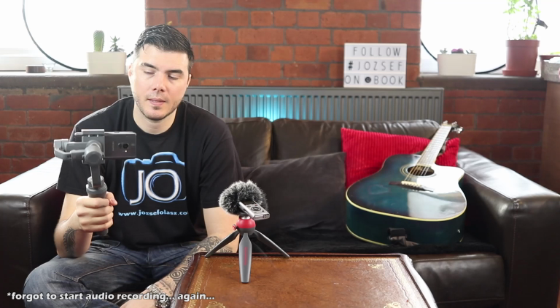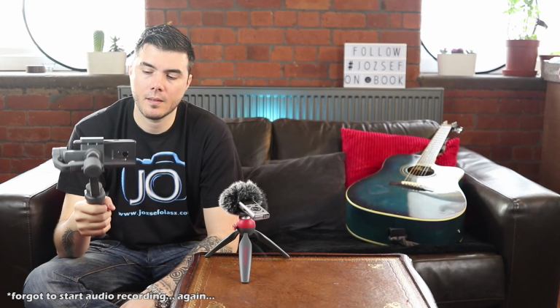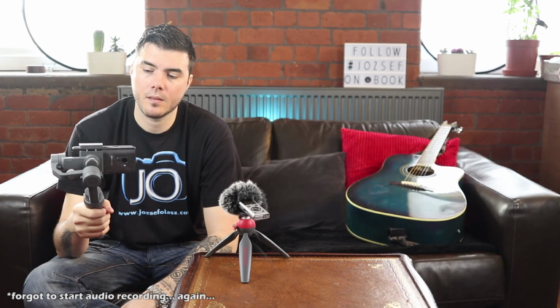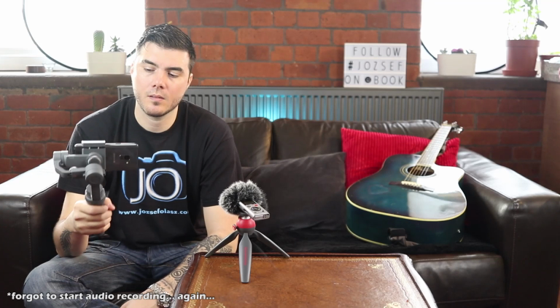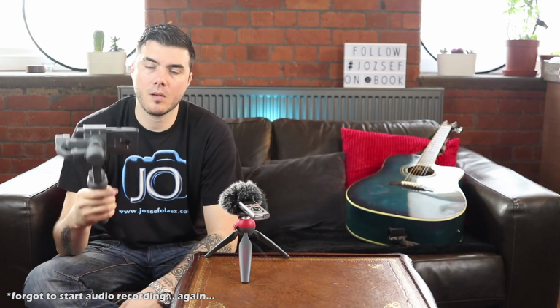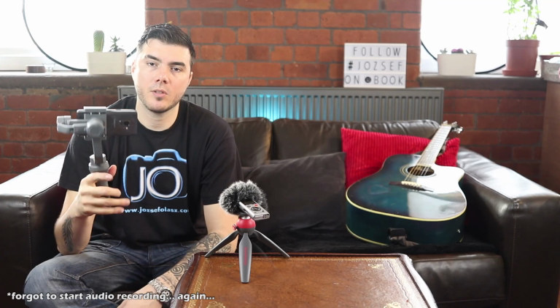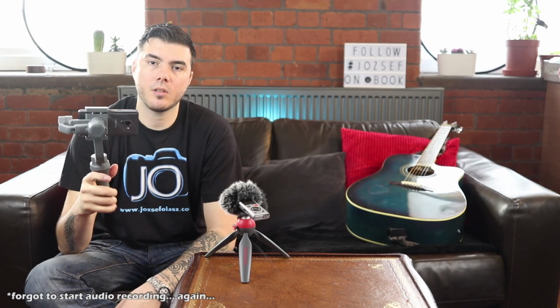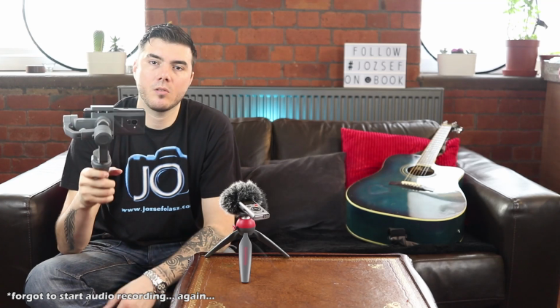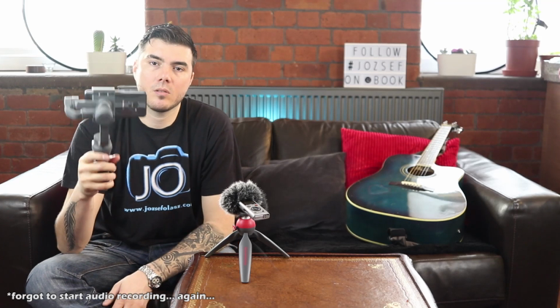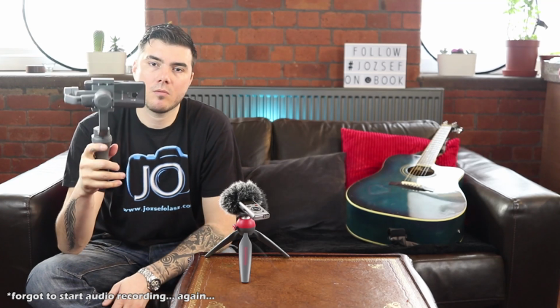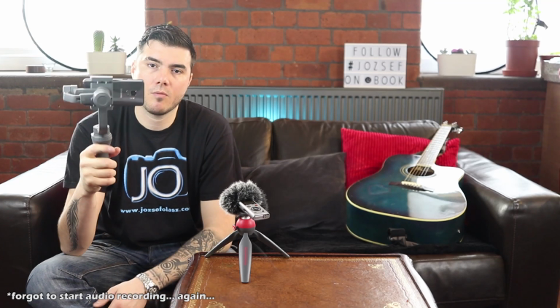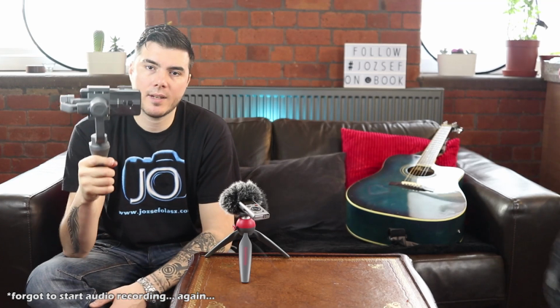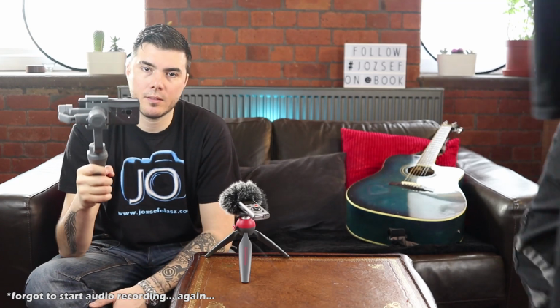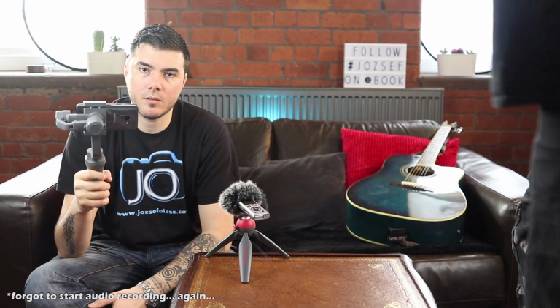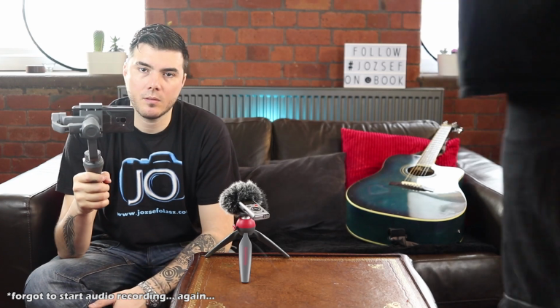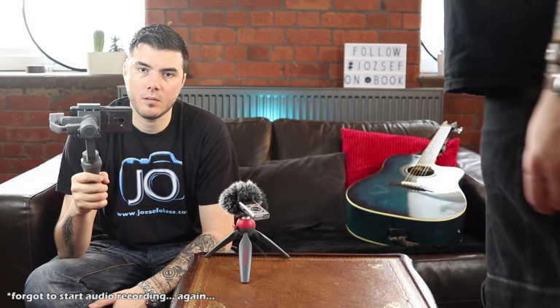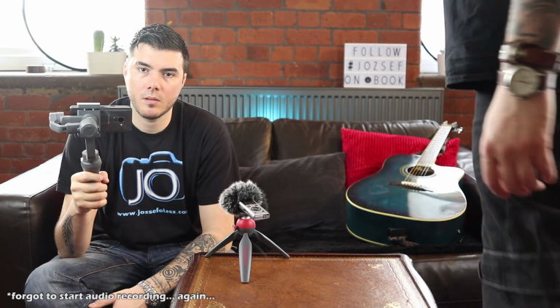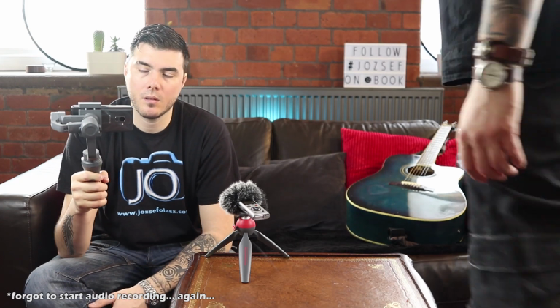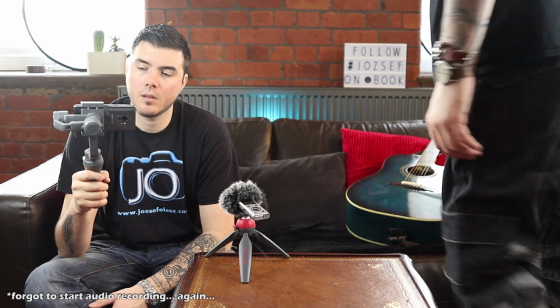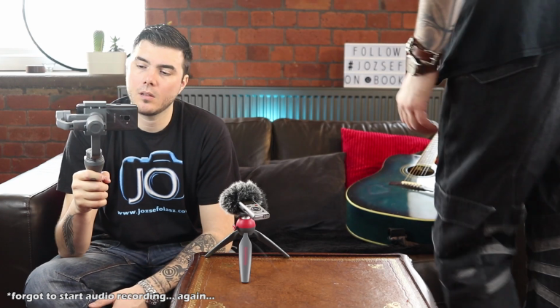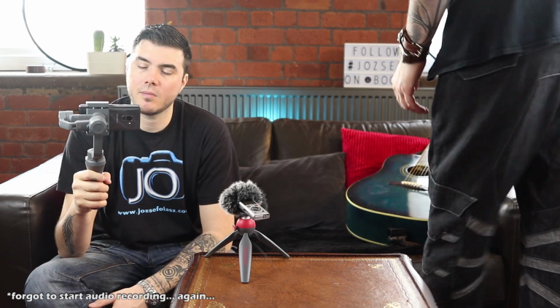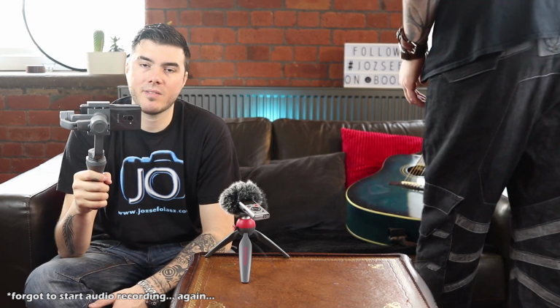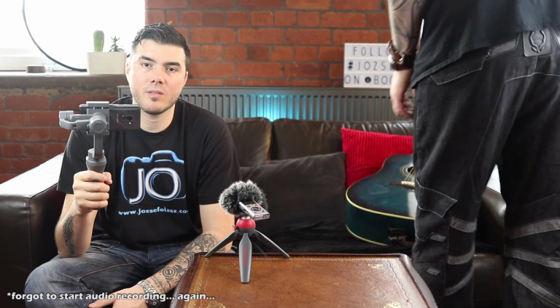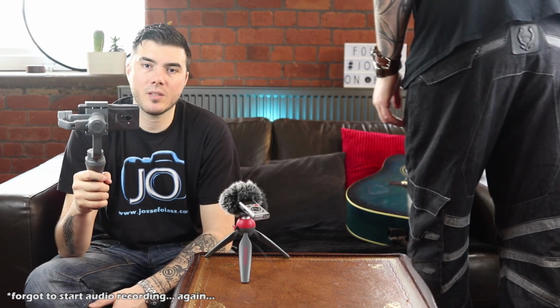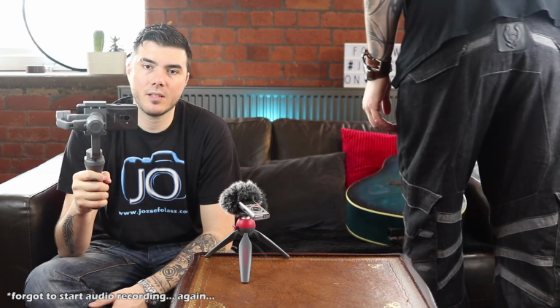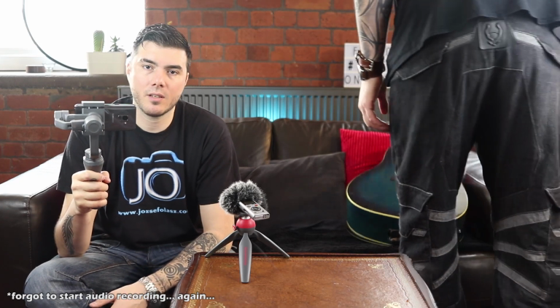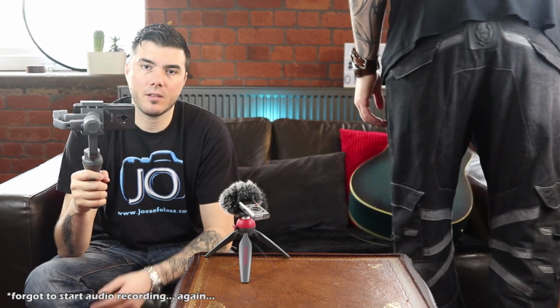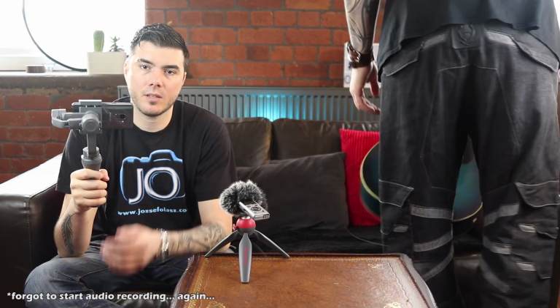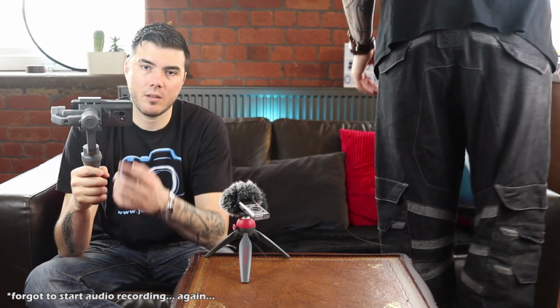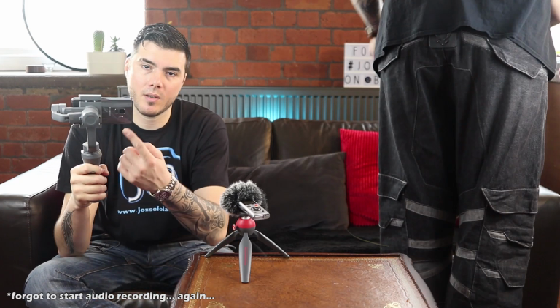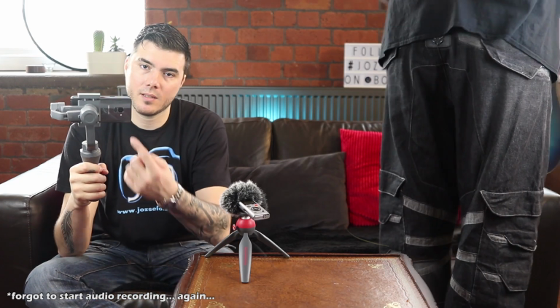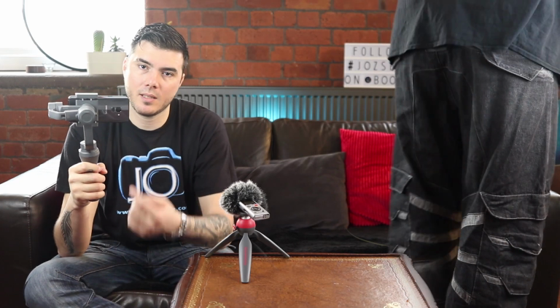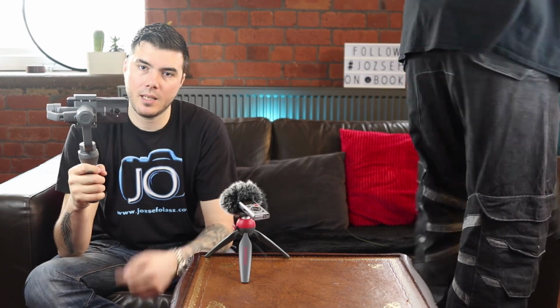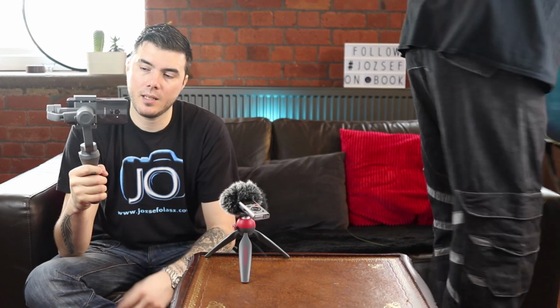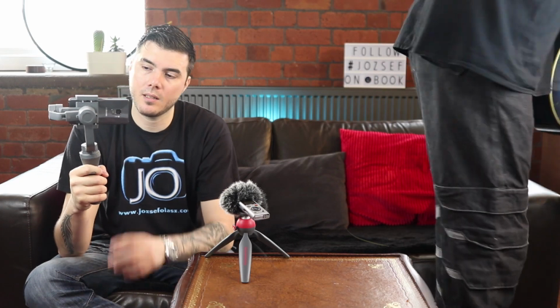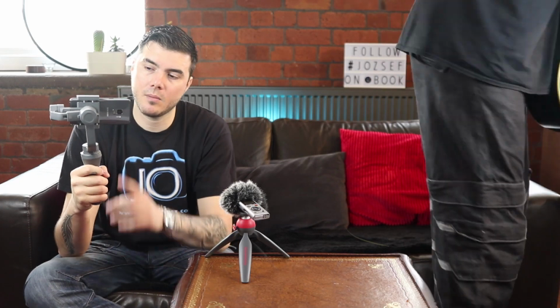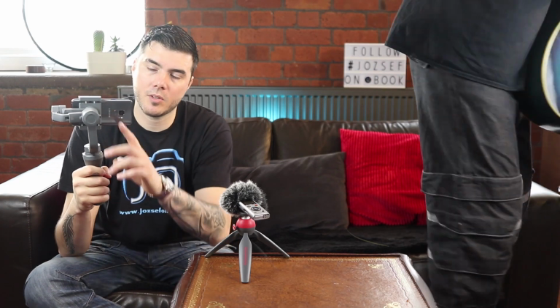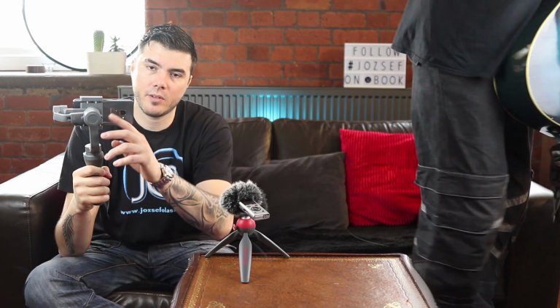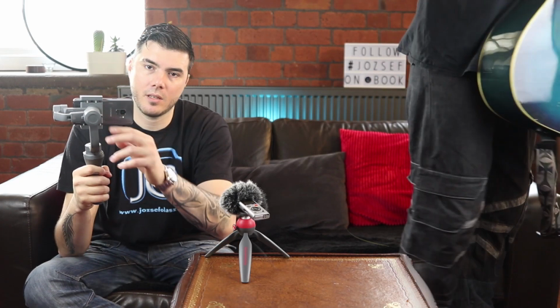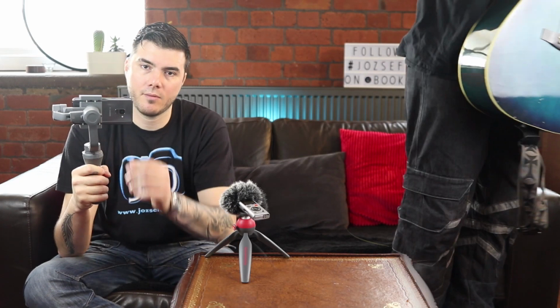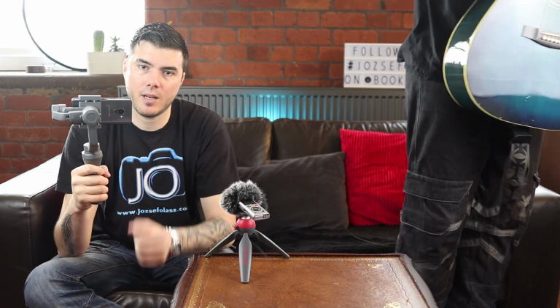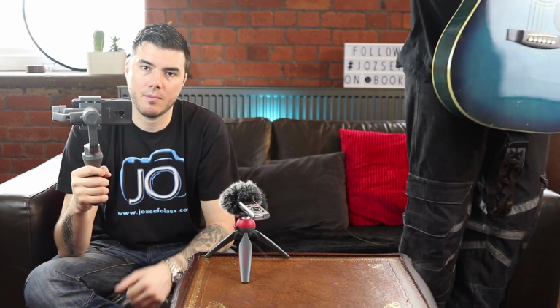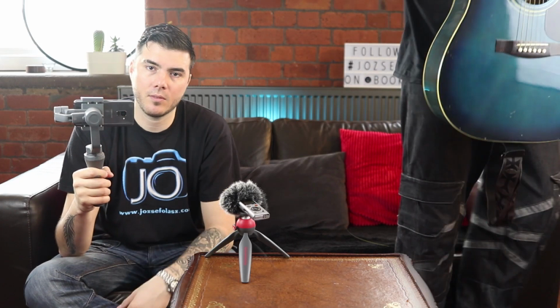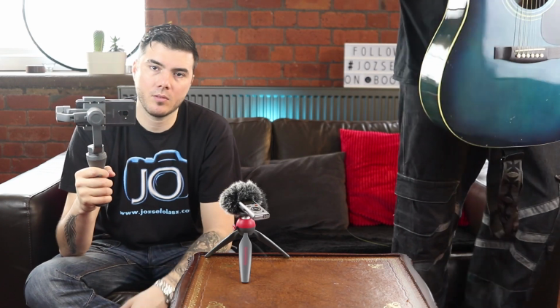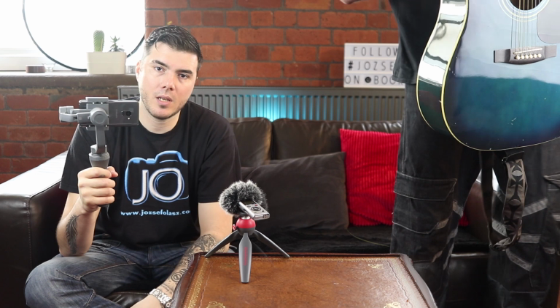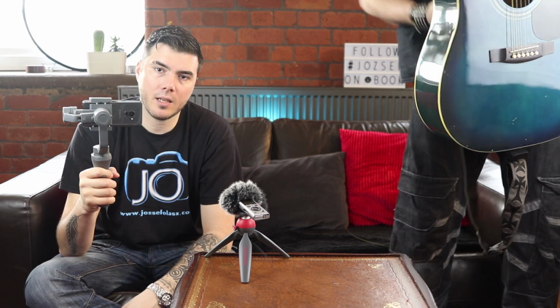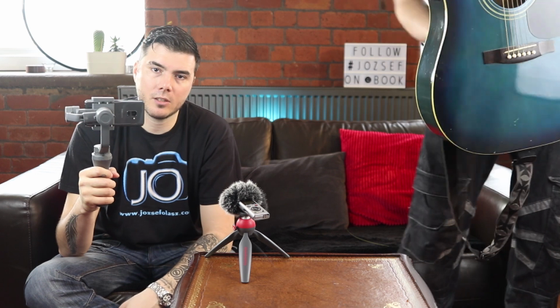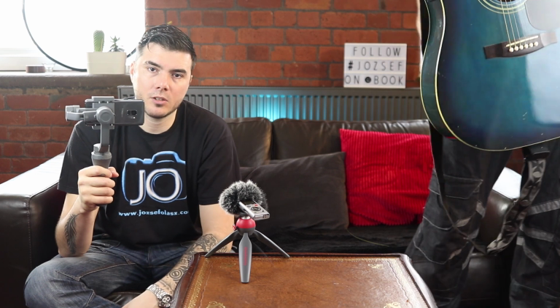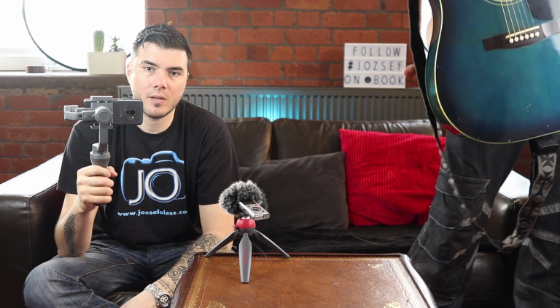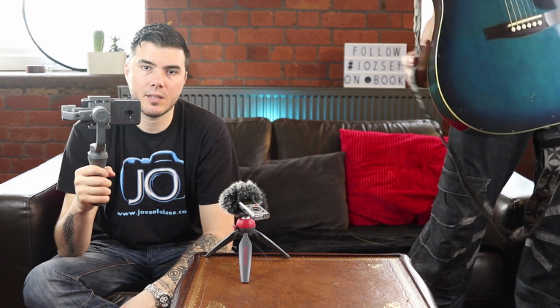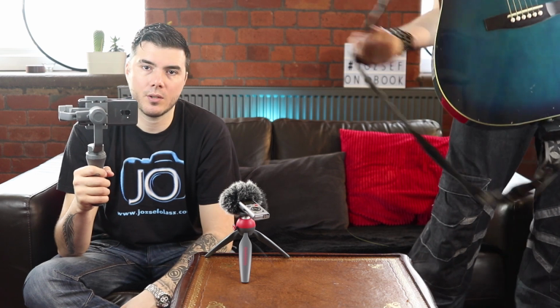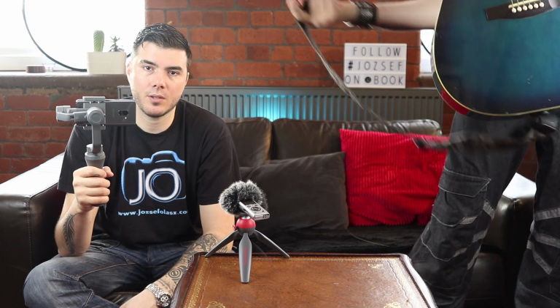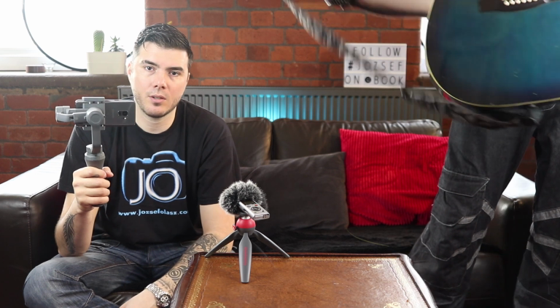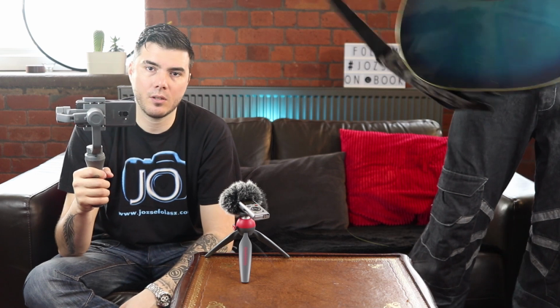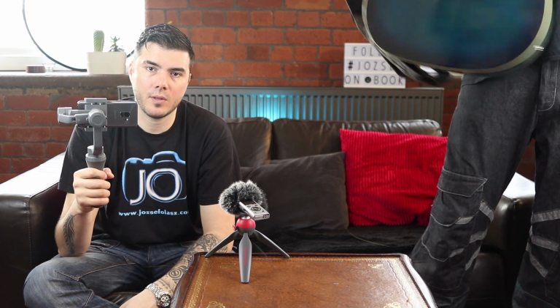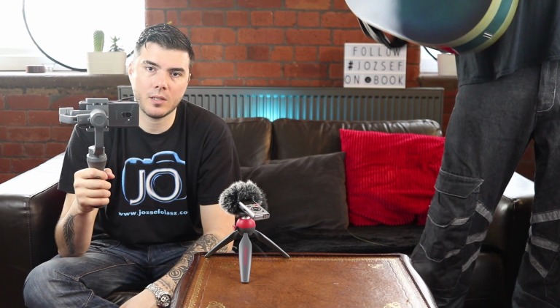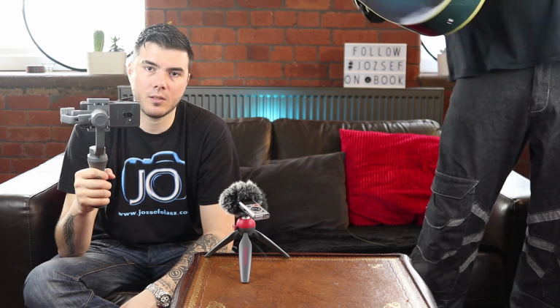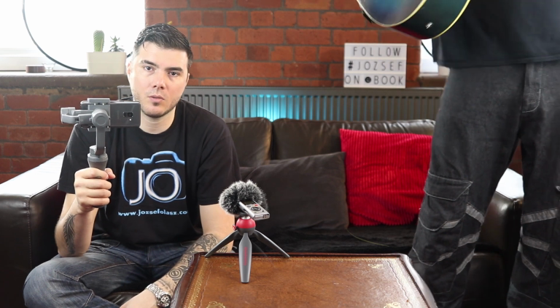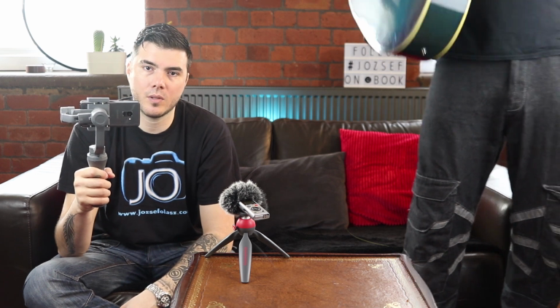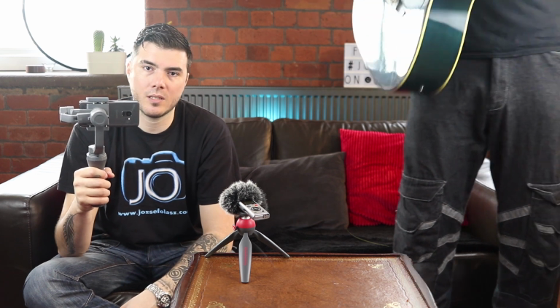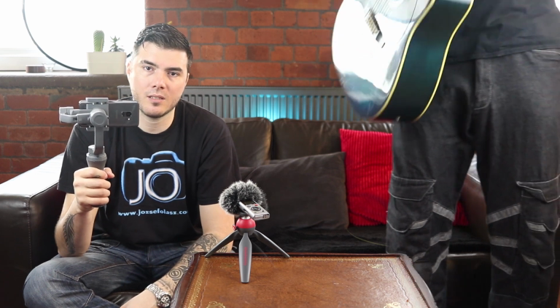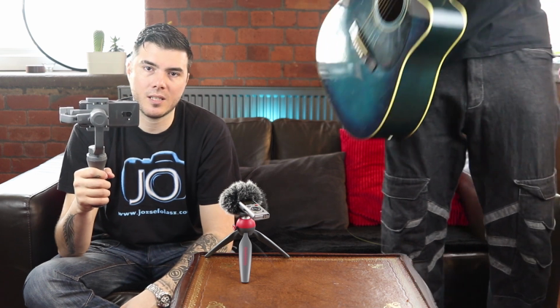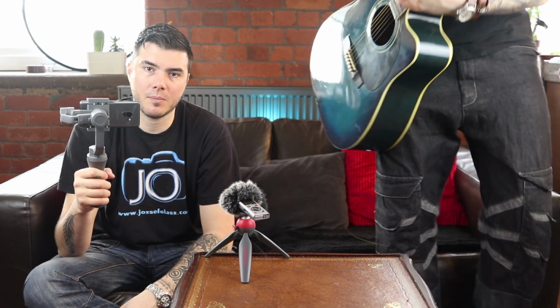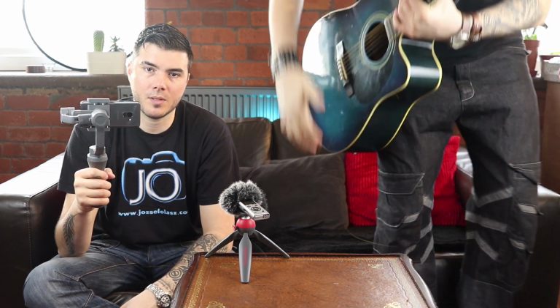So you bought a new Osmo Mobile 2. But when you start recording, you can see the motor in the frame. Today I'm gonna show you how to get rid of it in two easy steps.